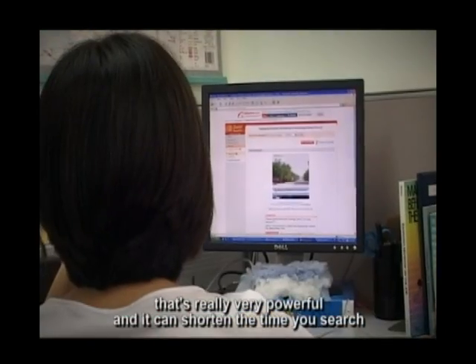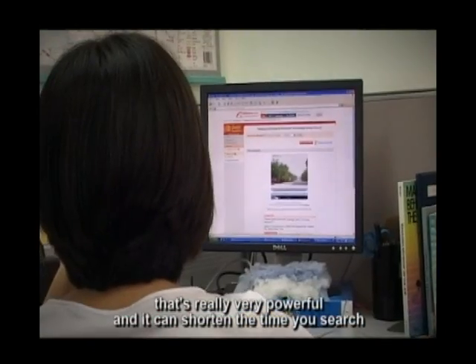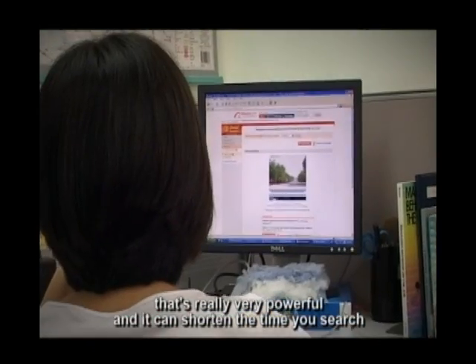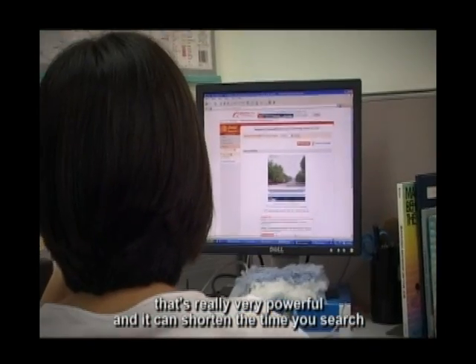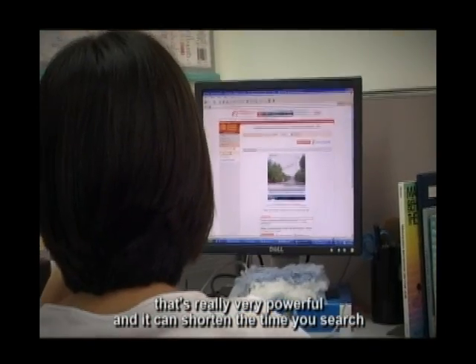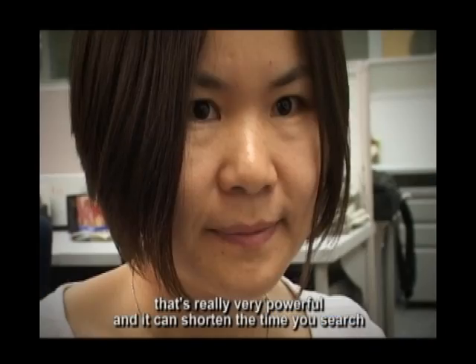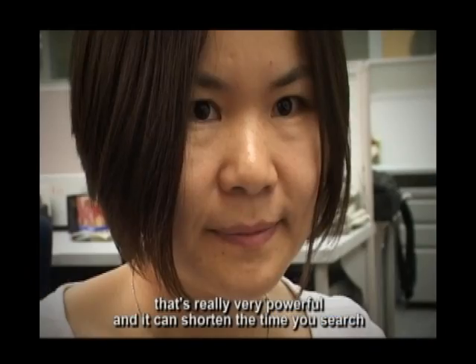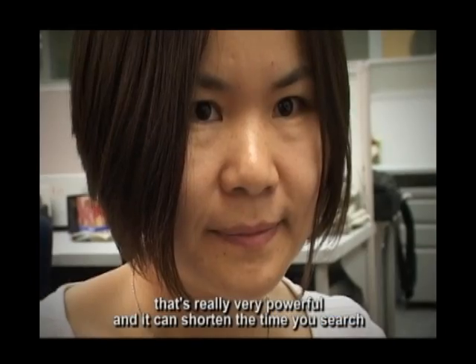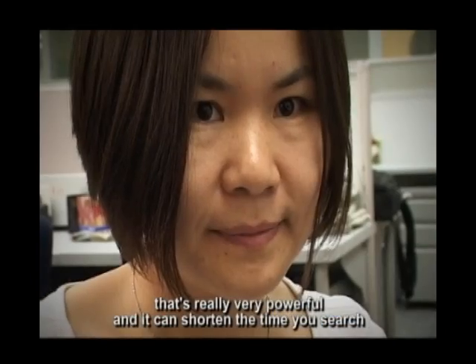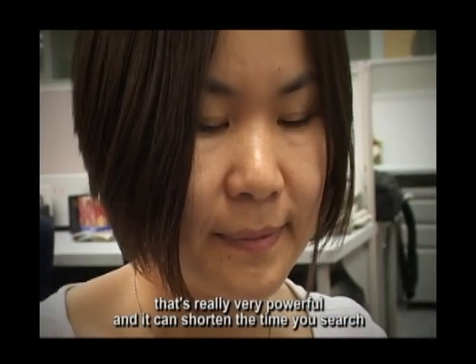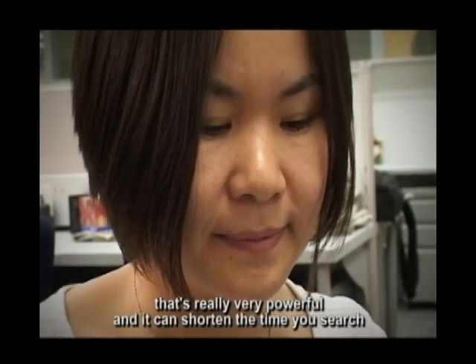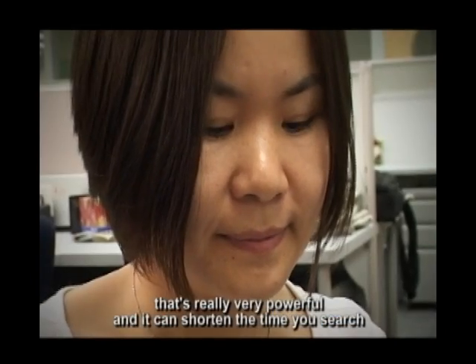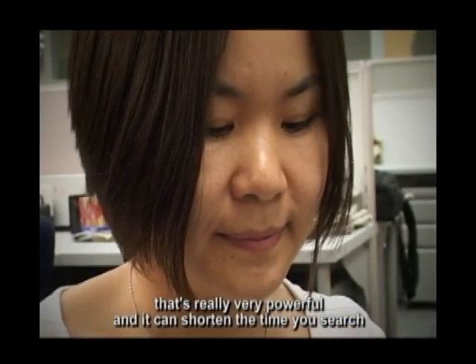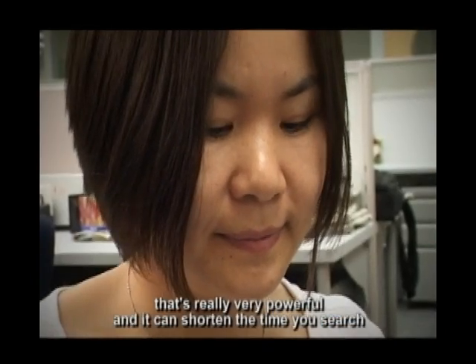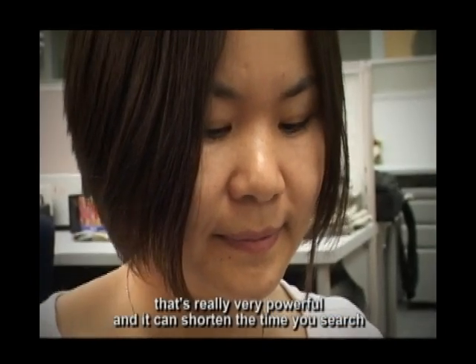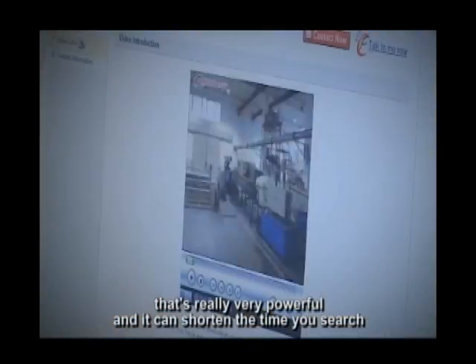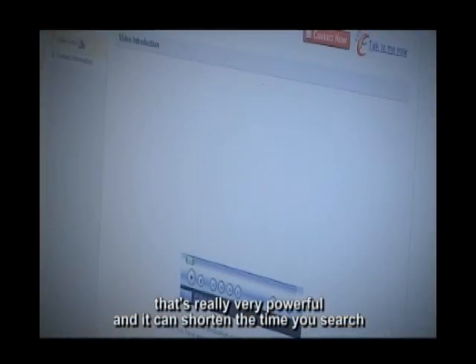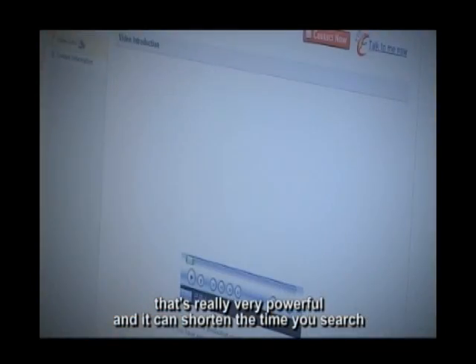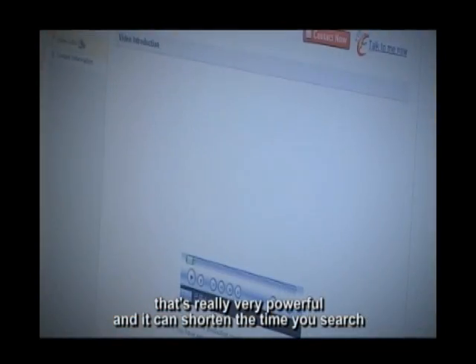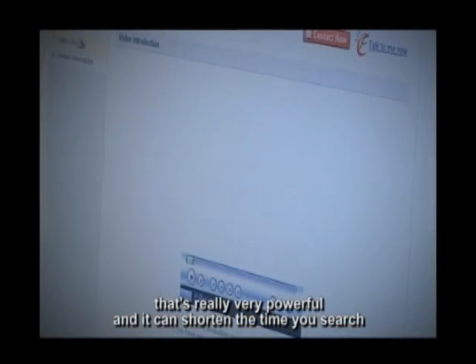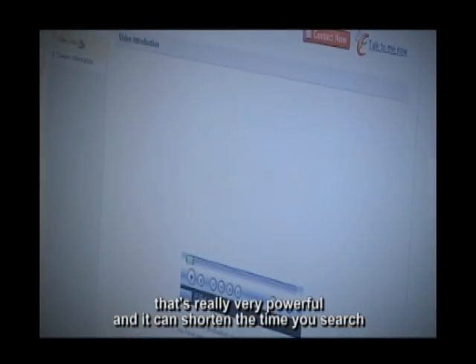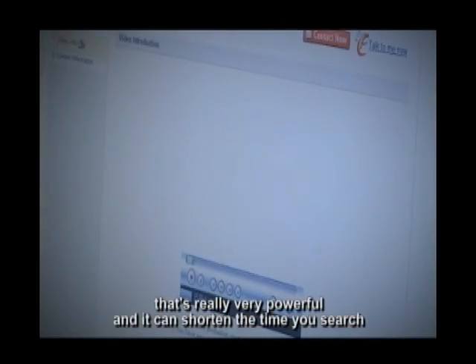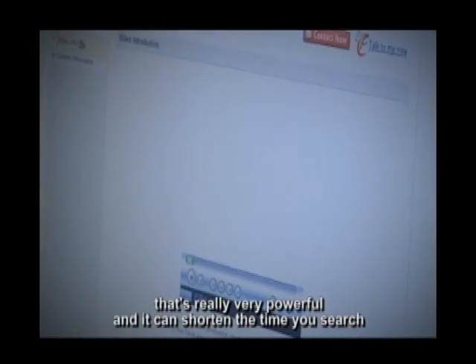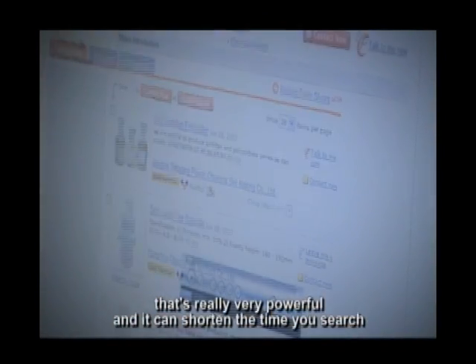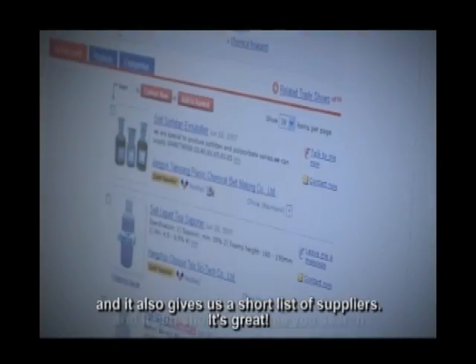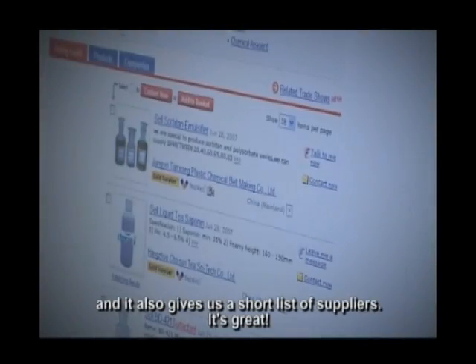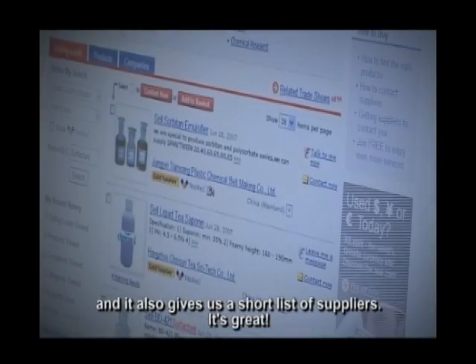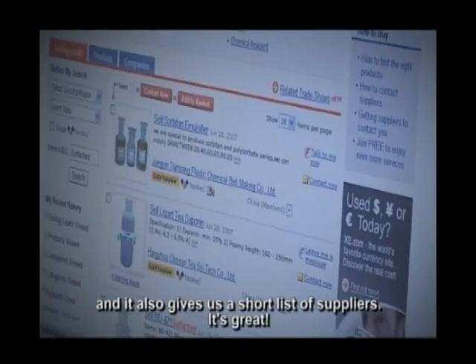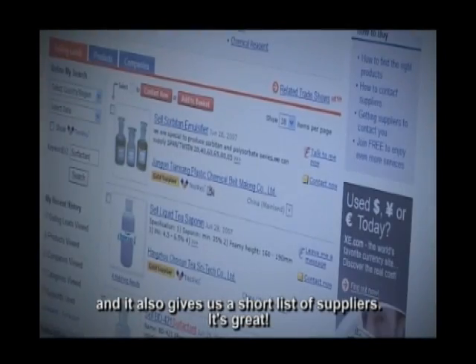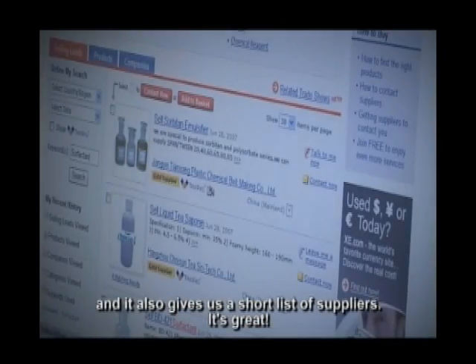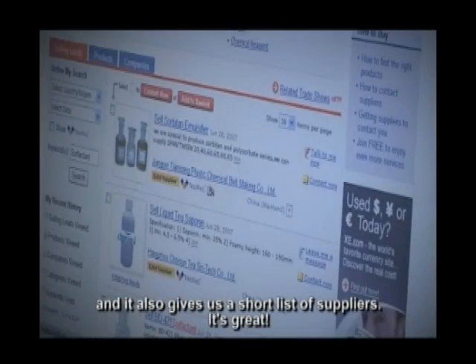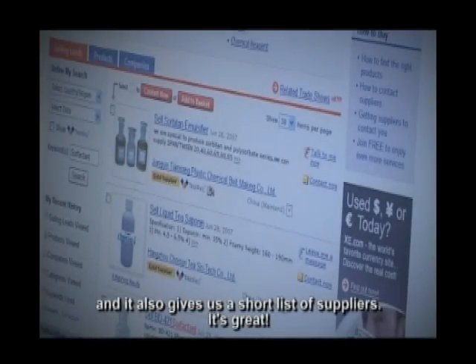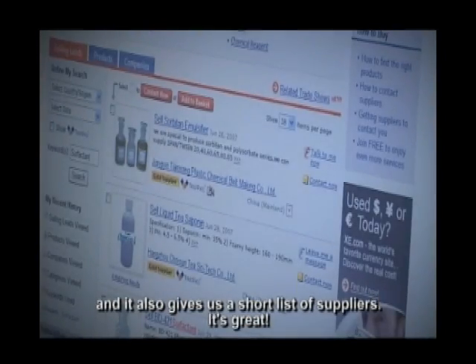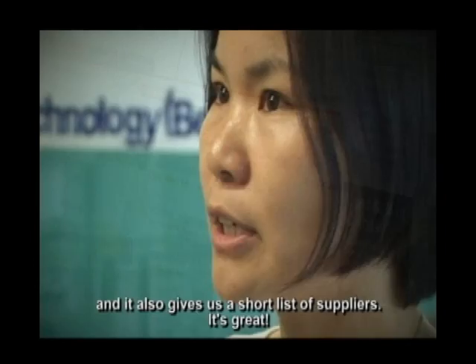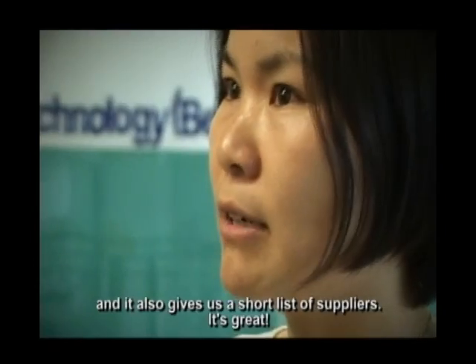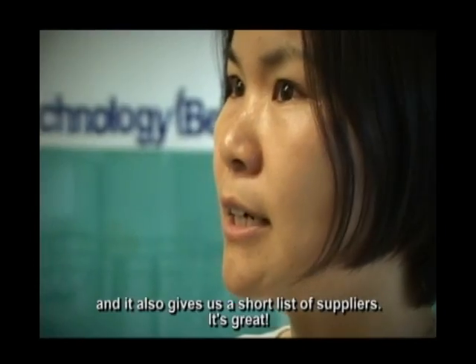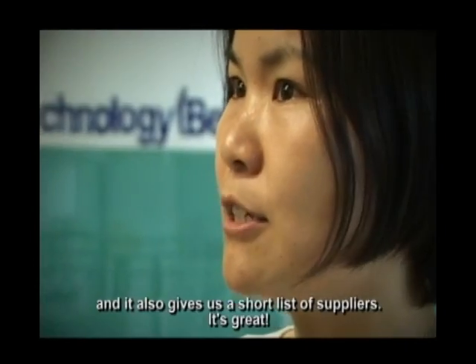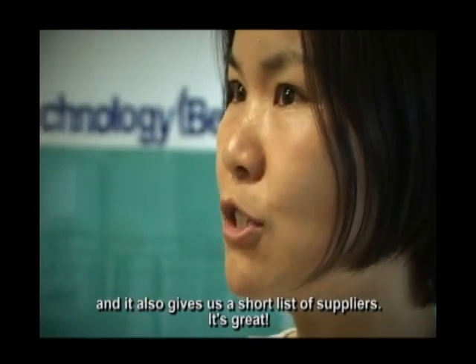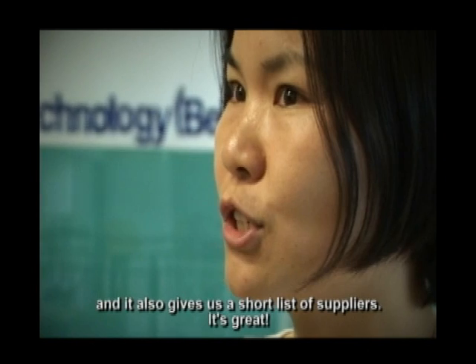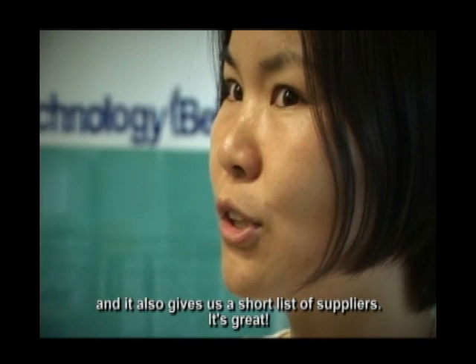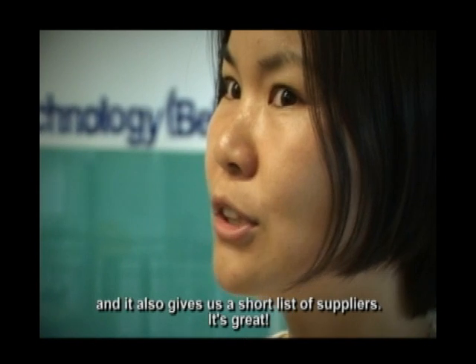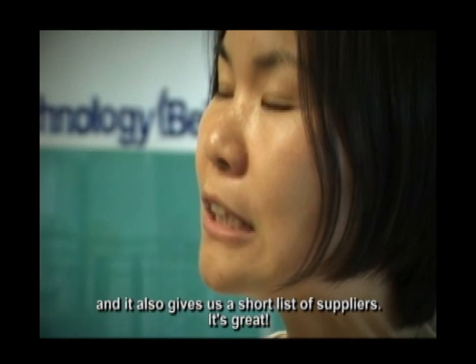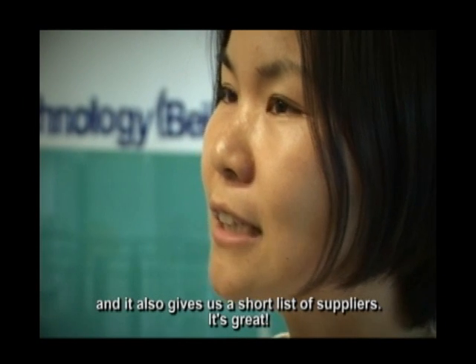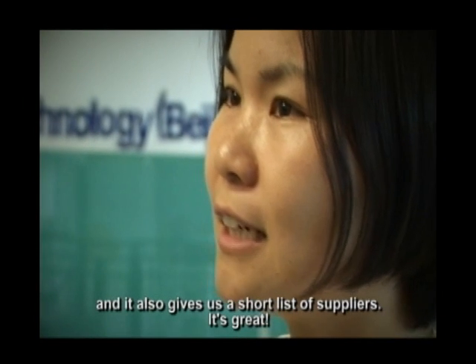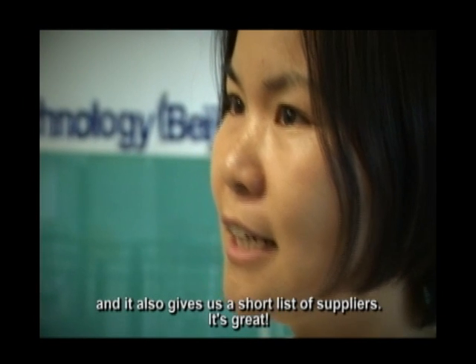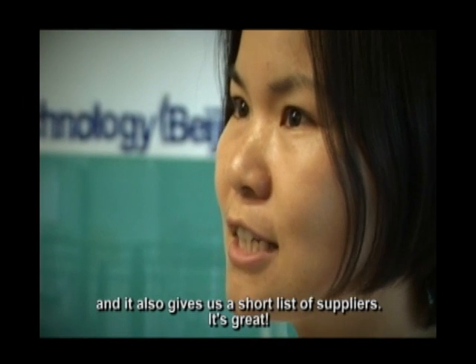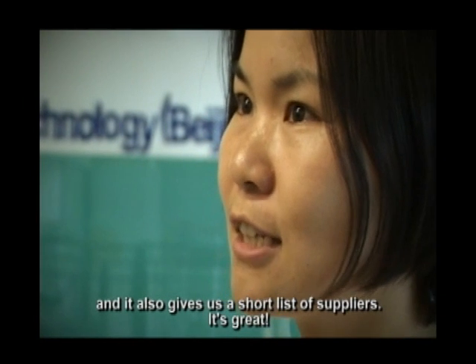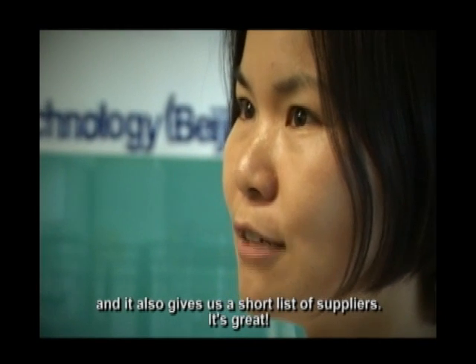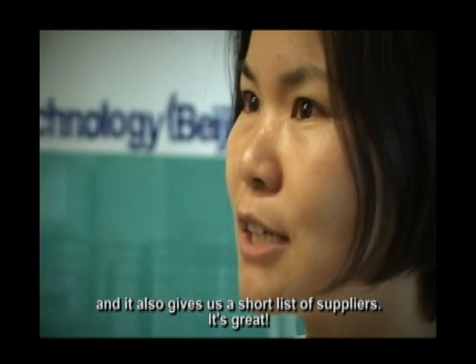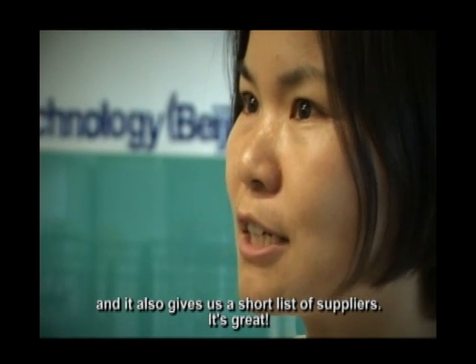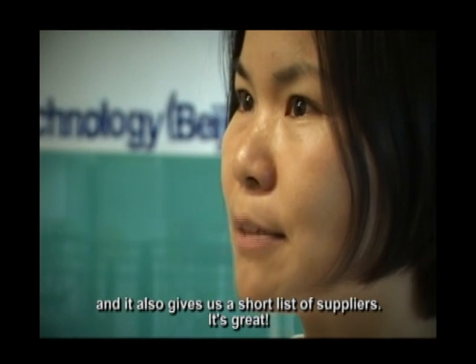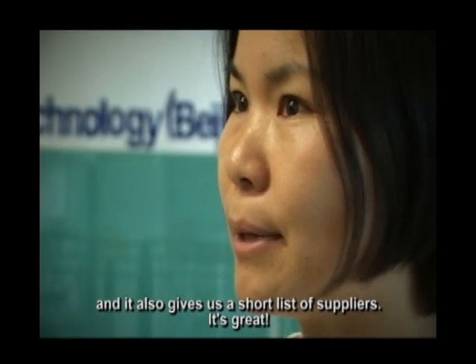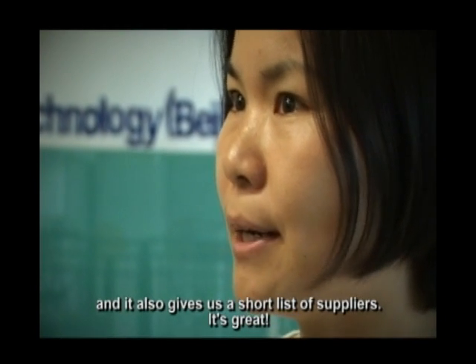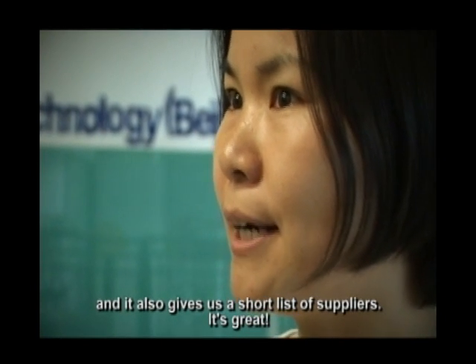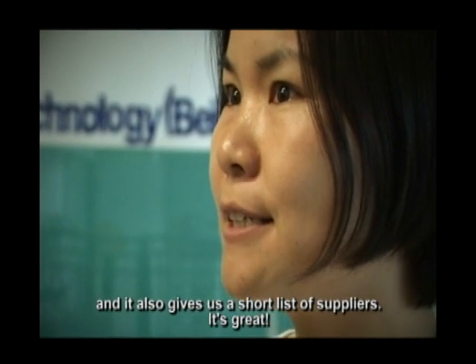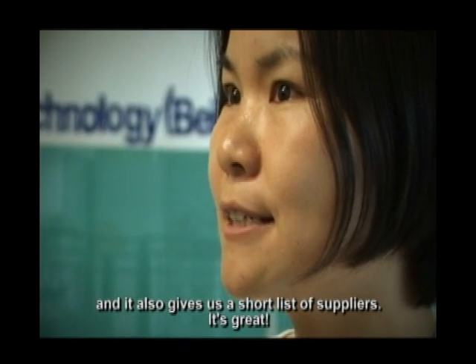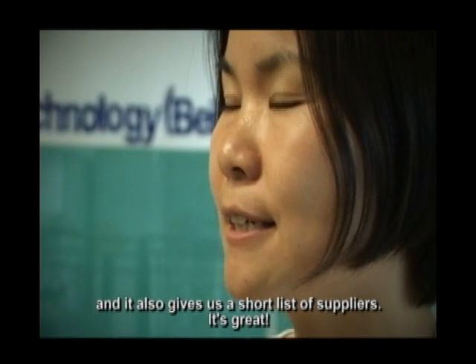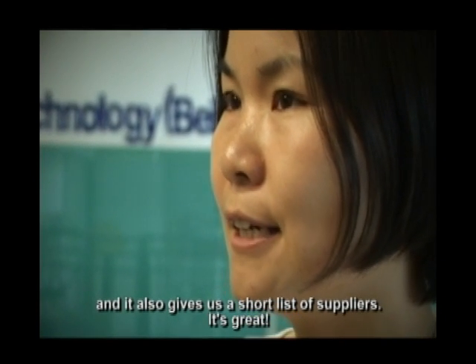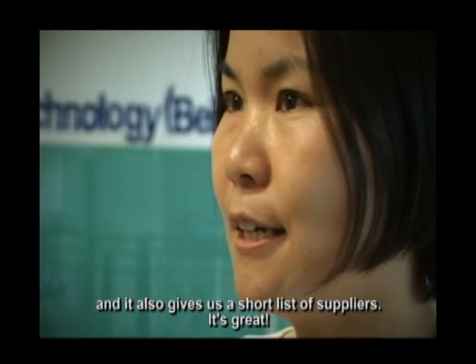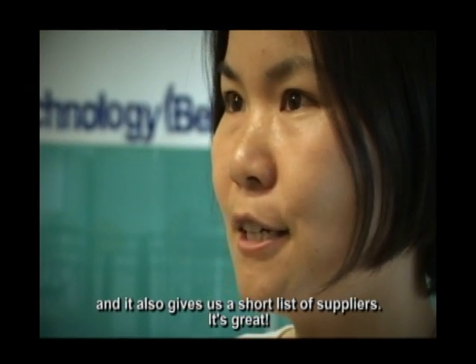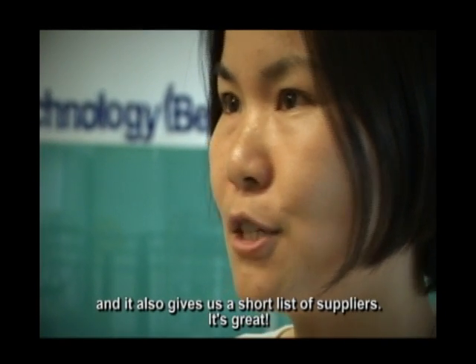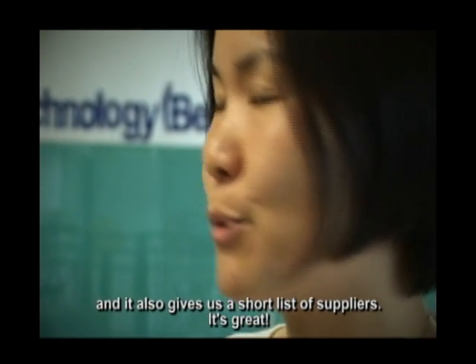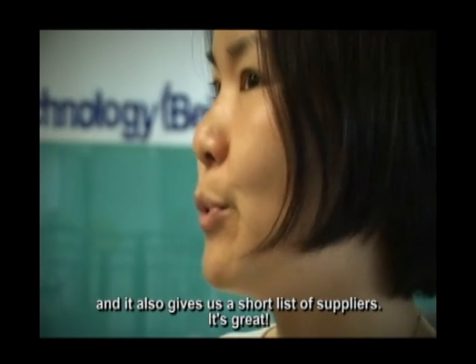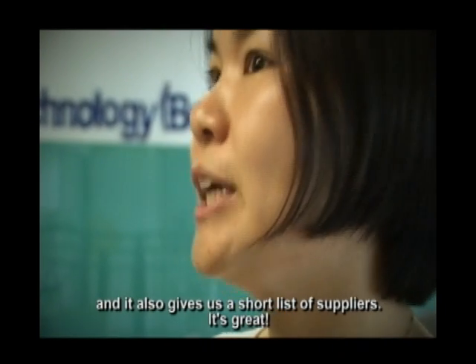It can shorten the time for searching and also give a short list of the suppliers. It's great.